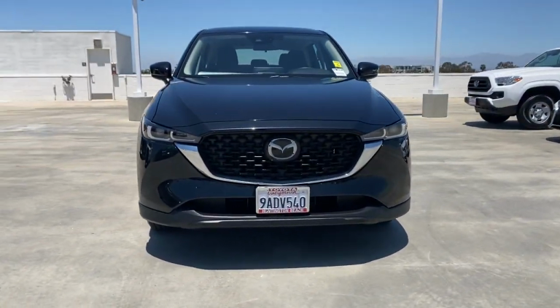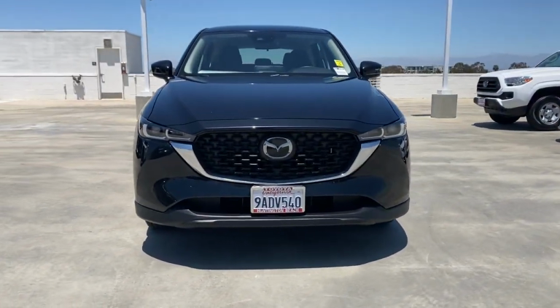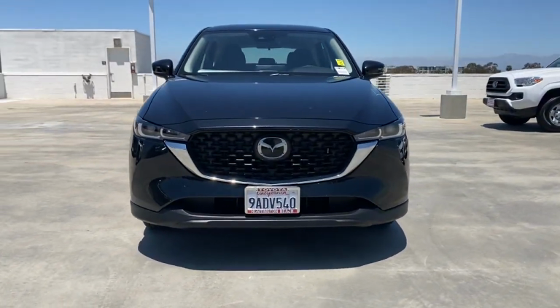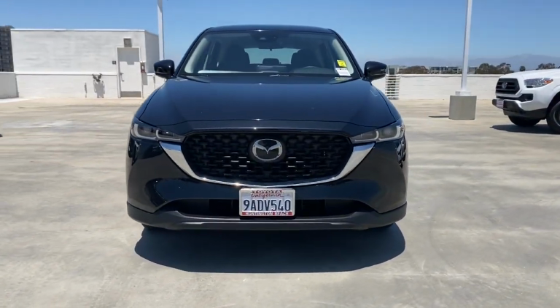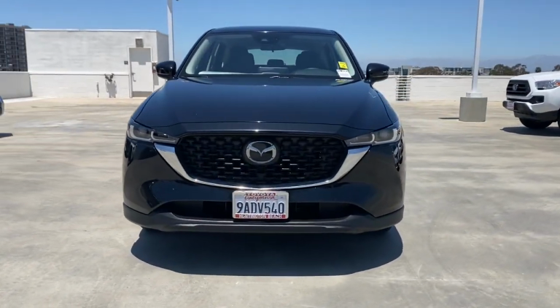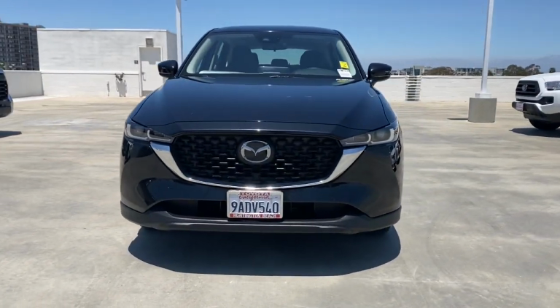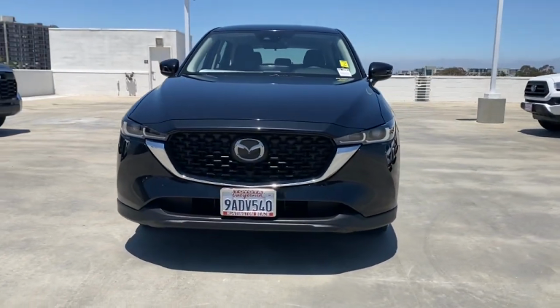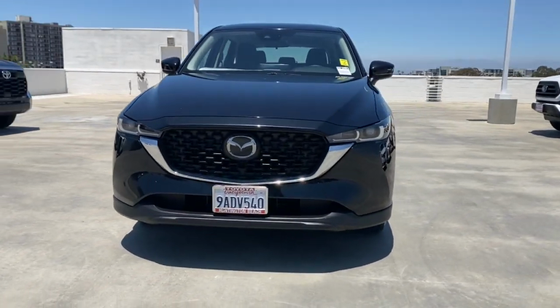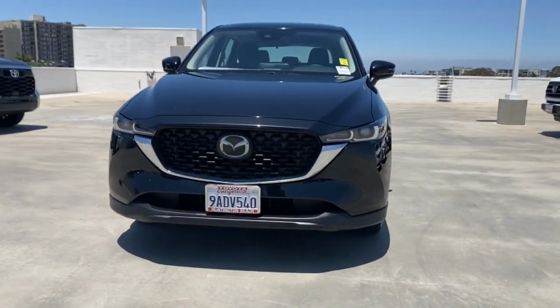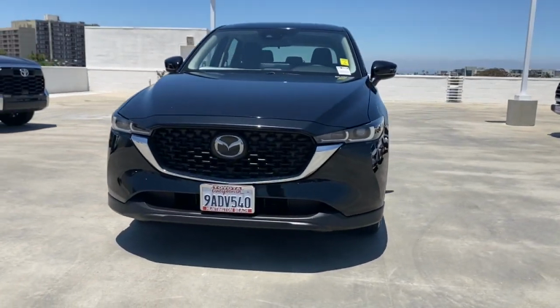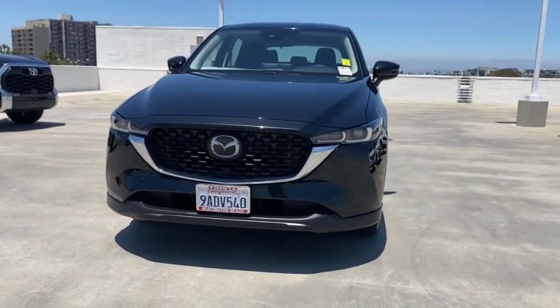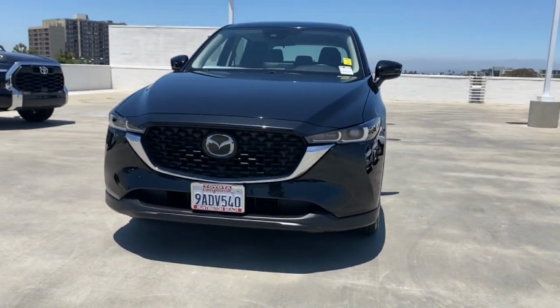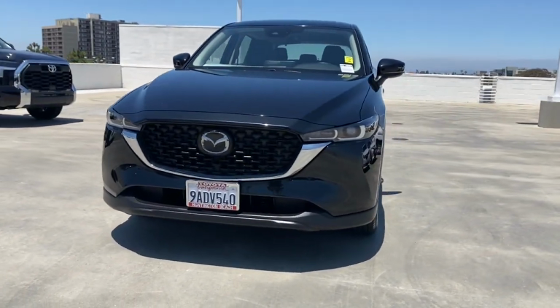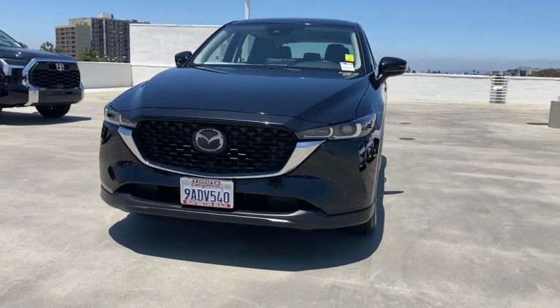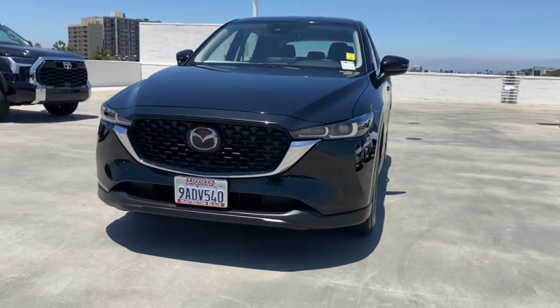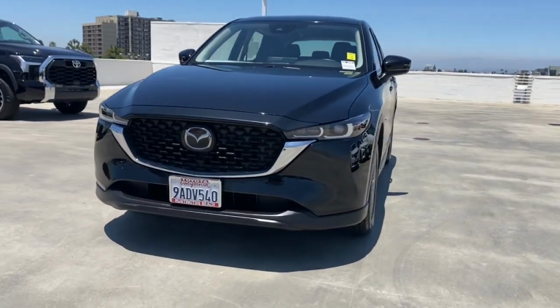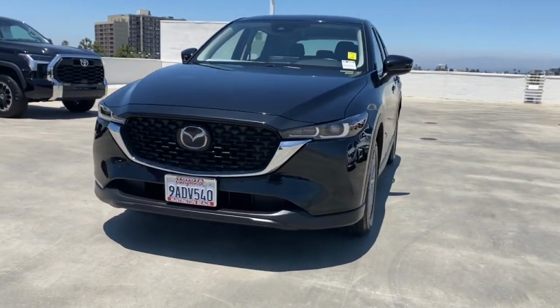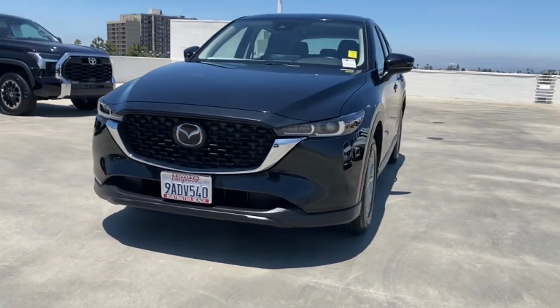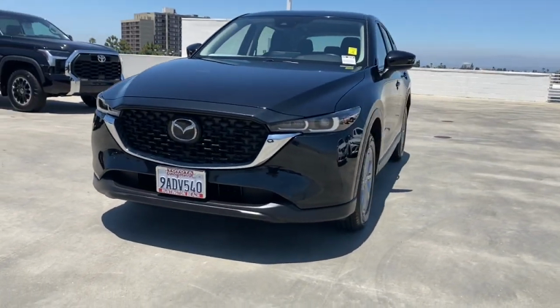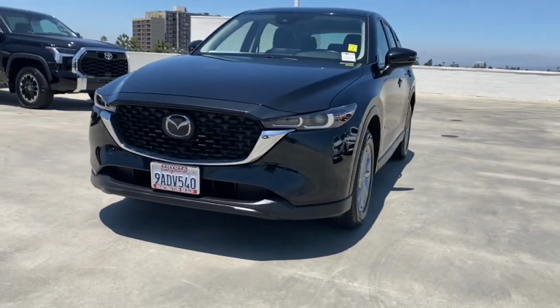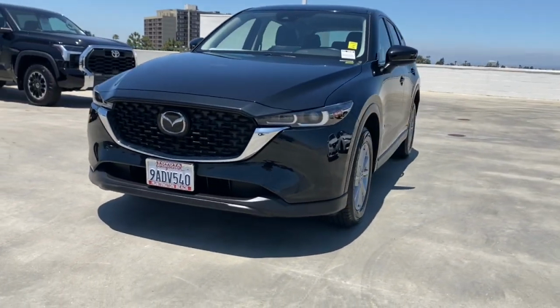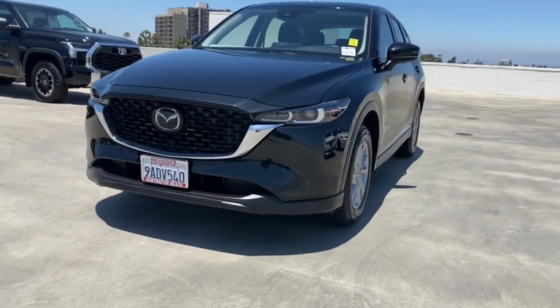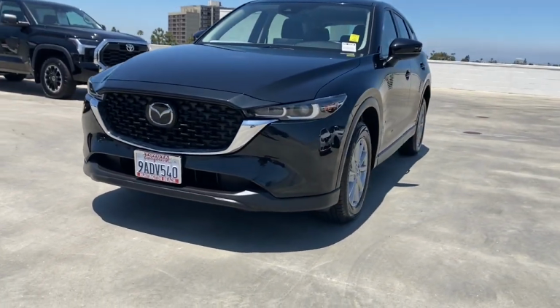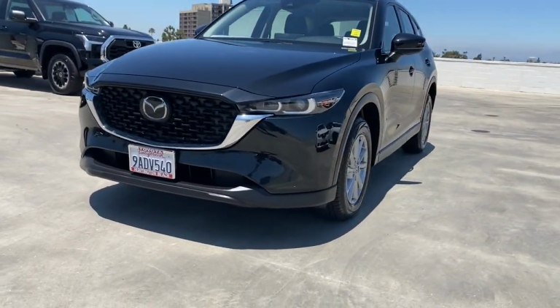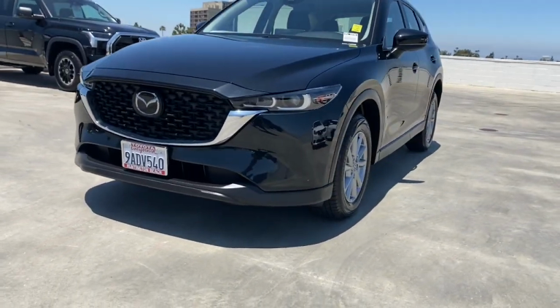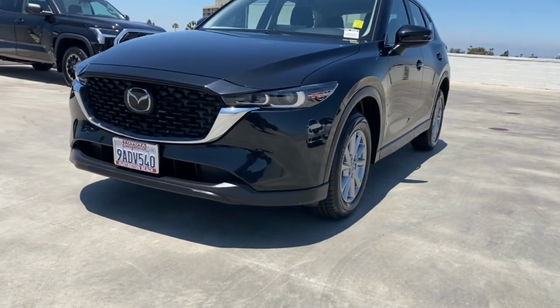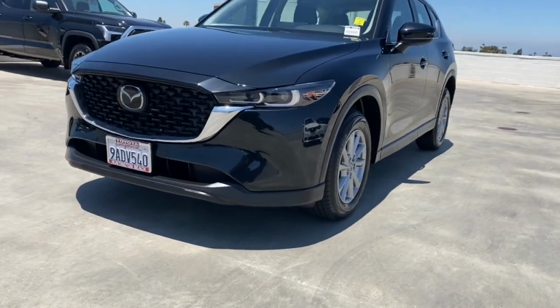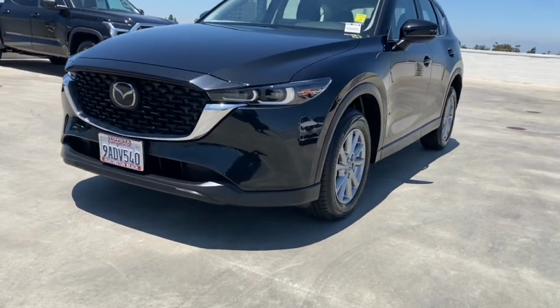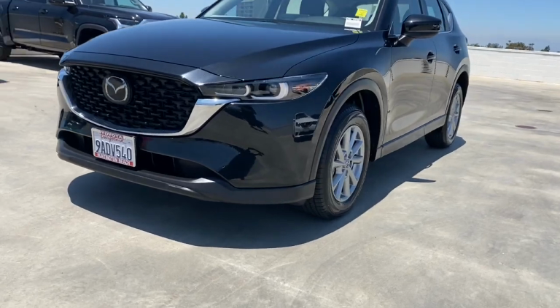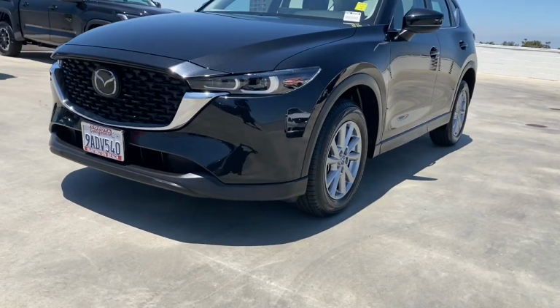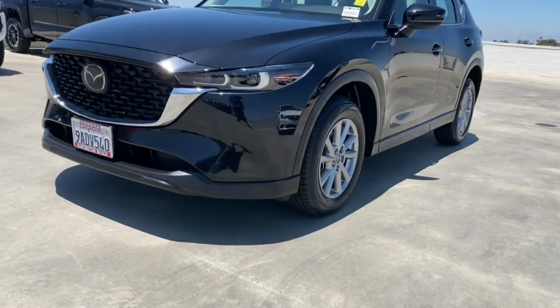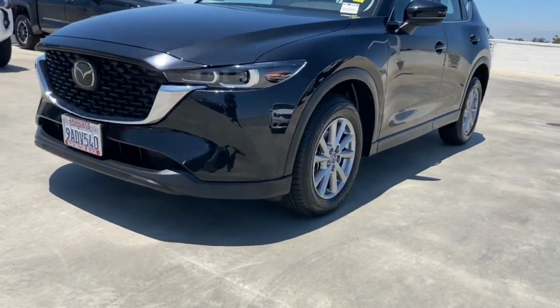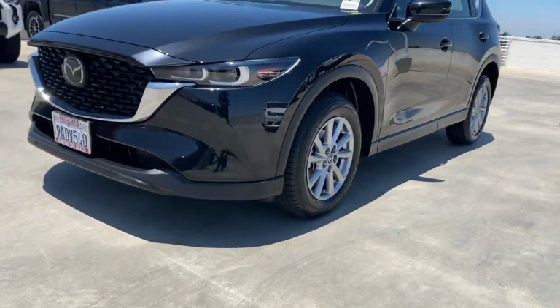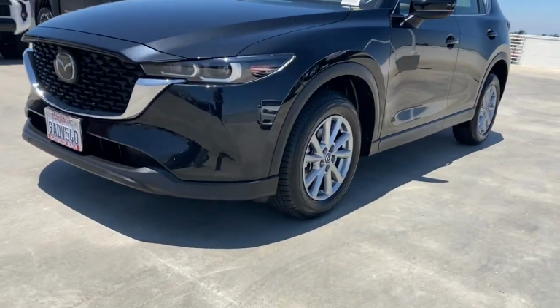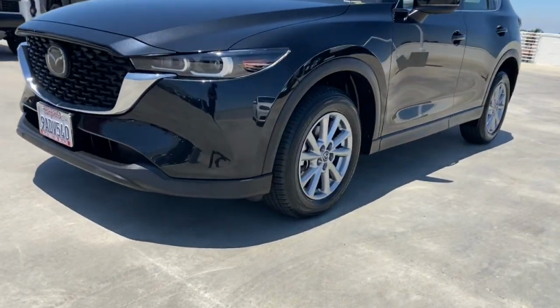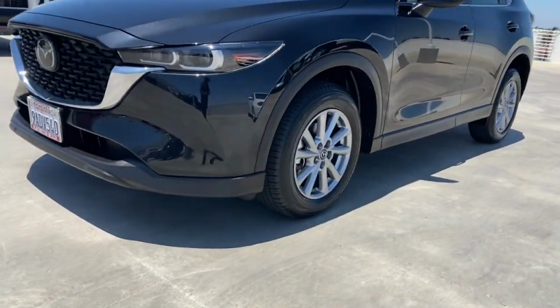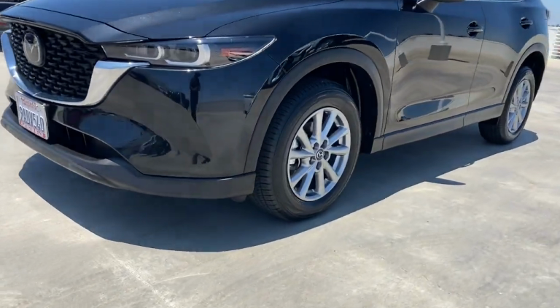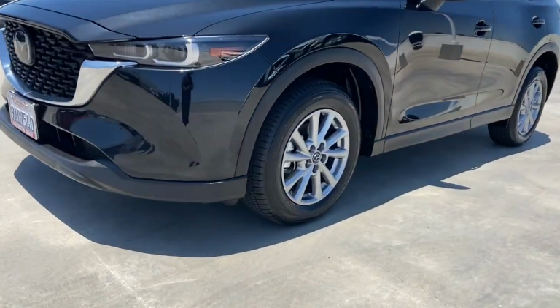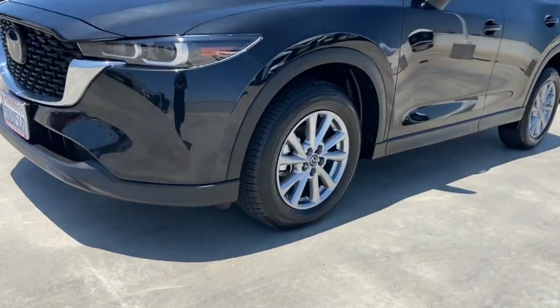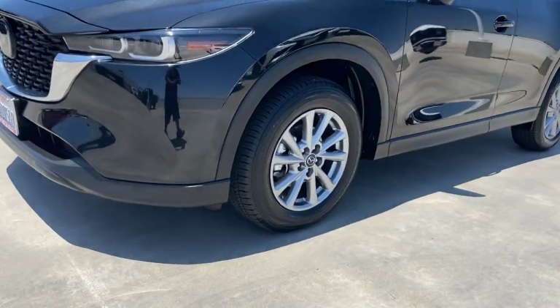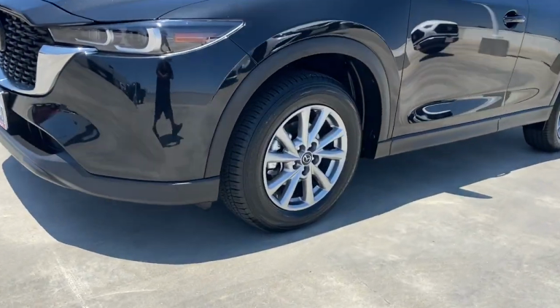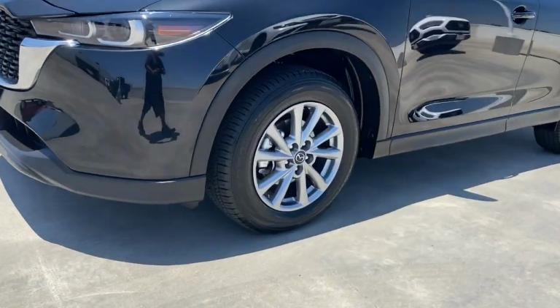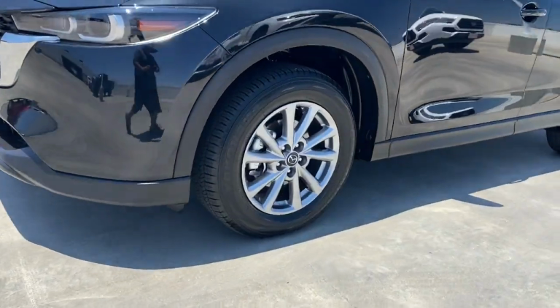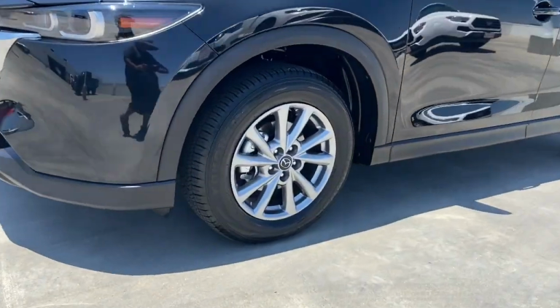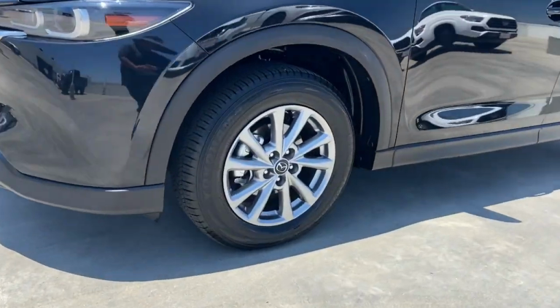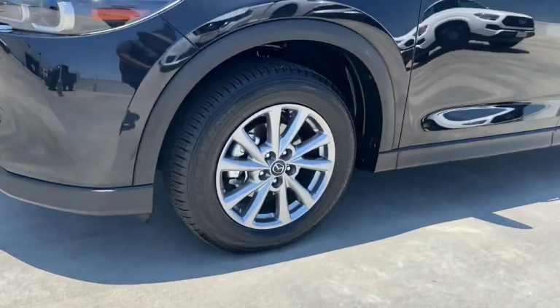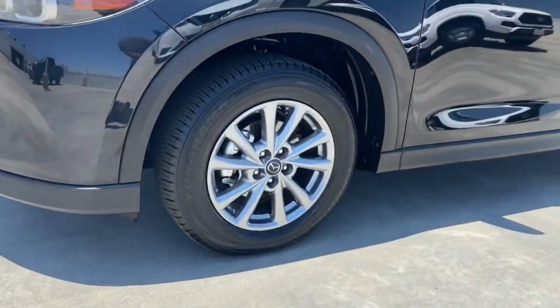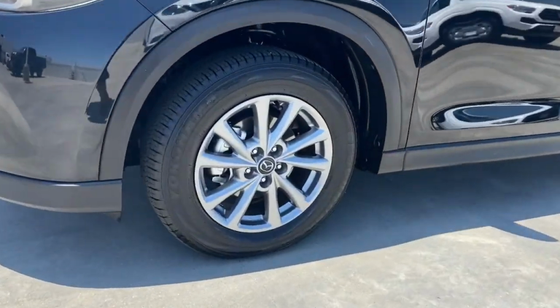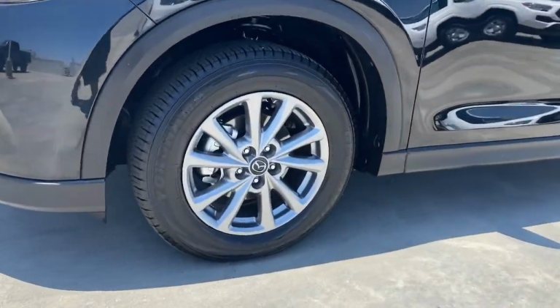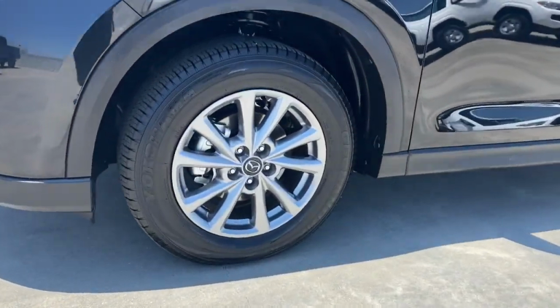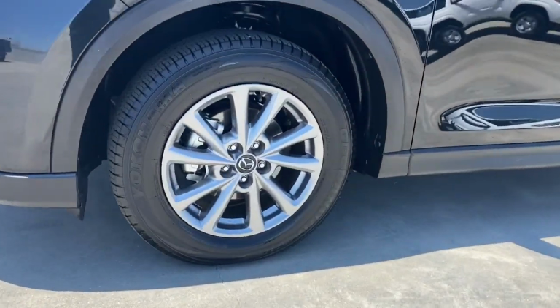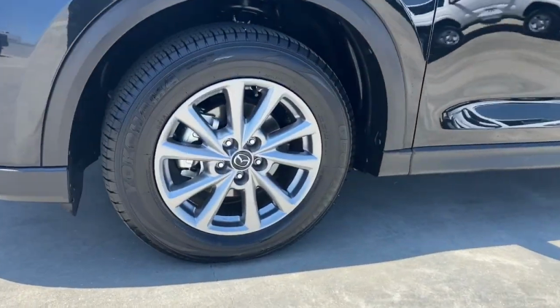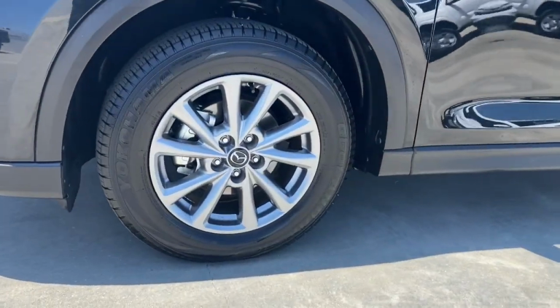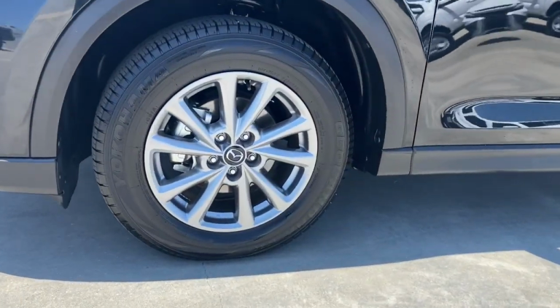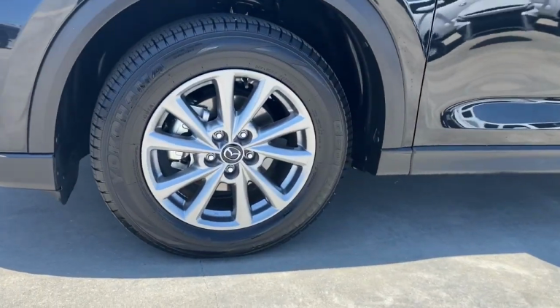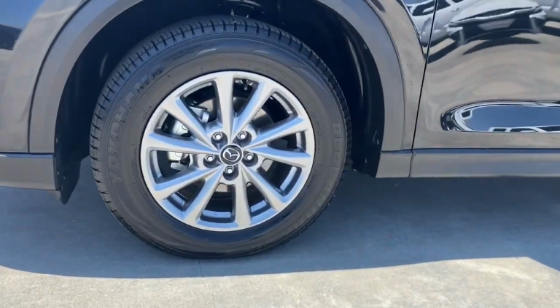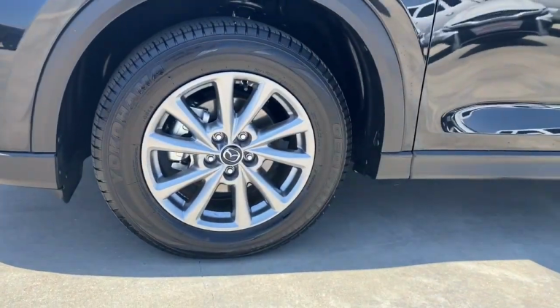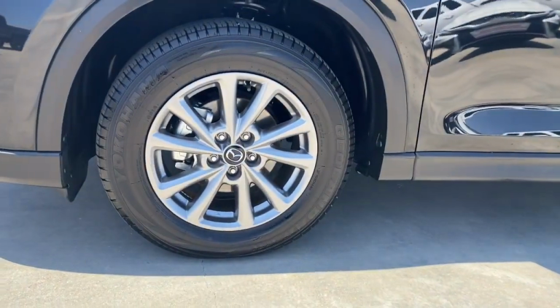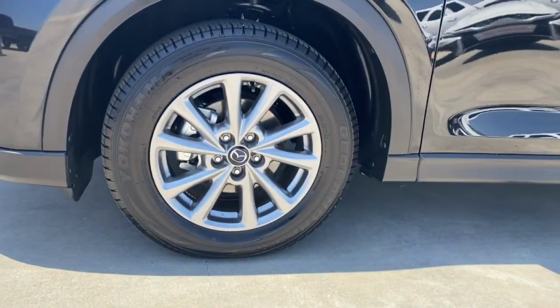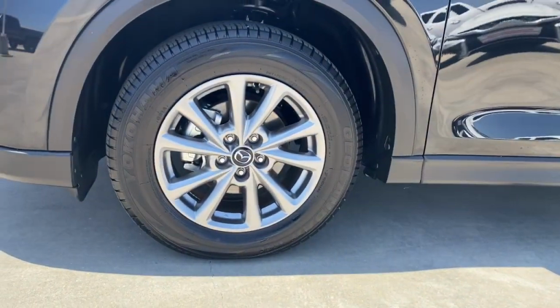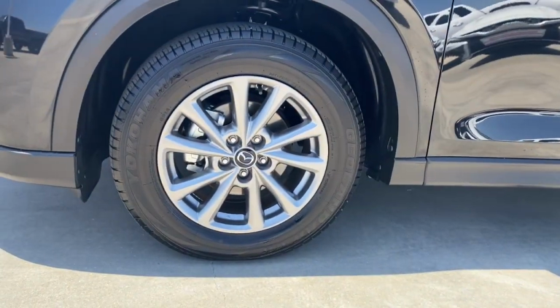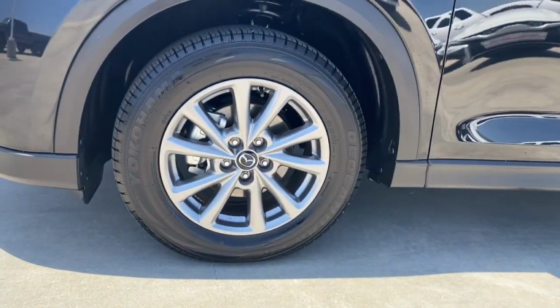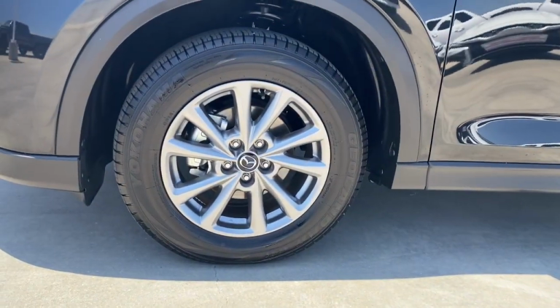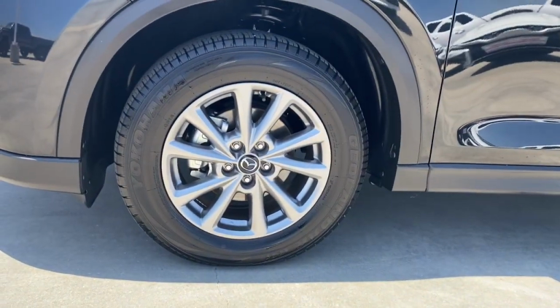Heated Driver Seat, Premium Sound System, Adaptive Cruise Control, Keyless Start, Remote Engine Start.